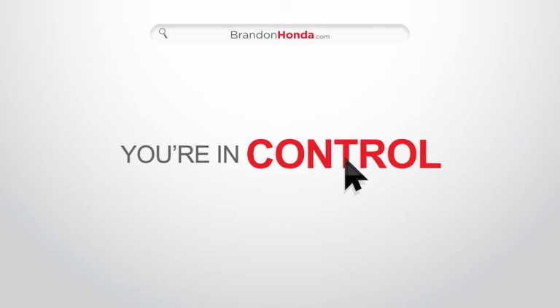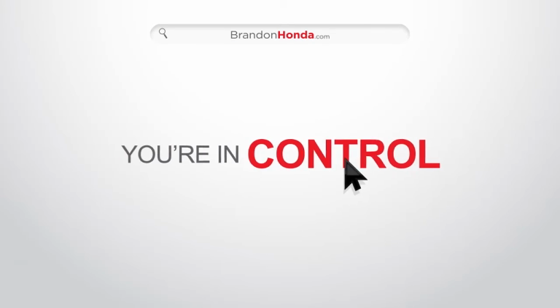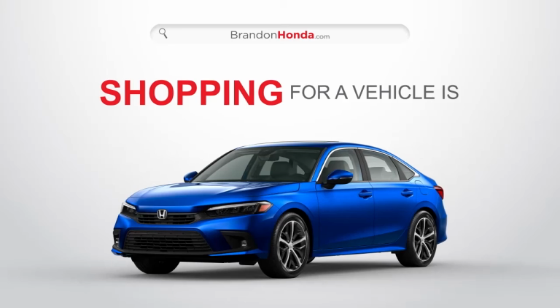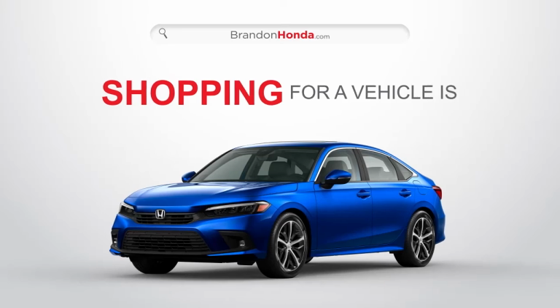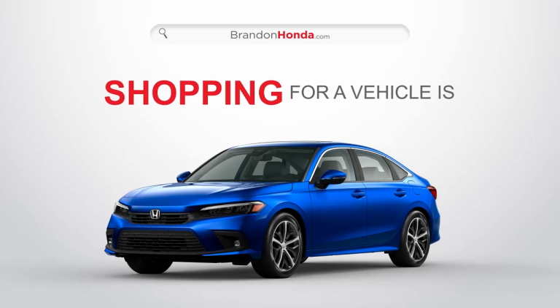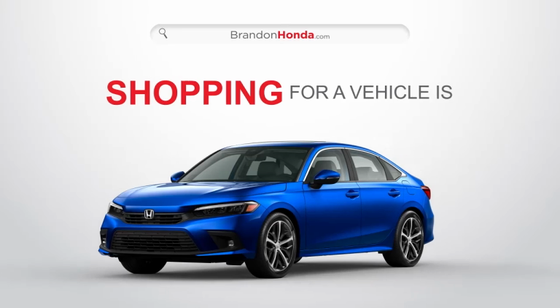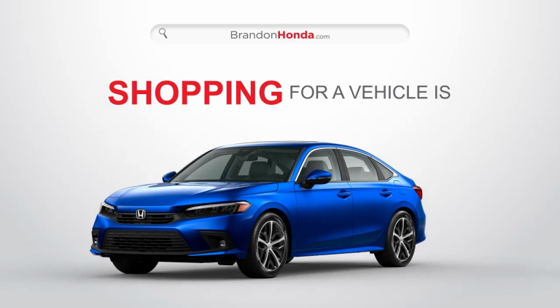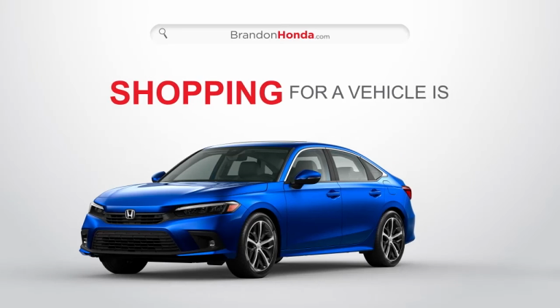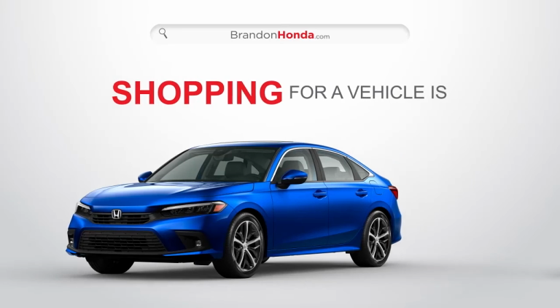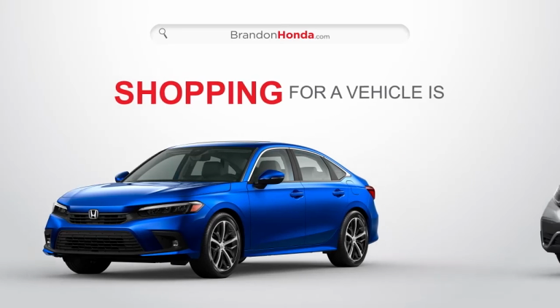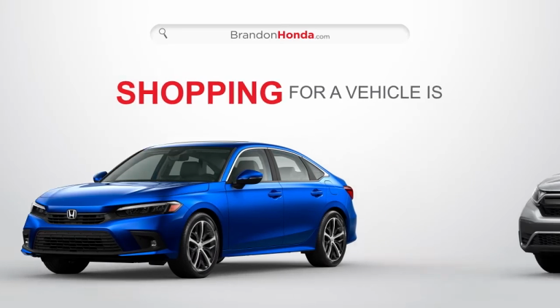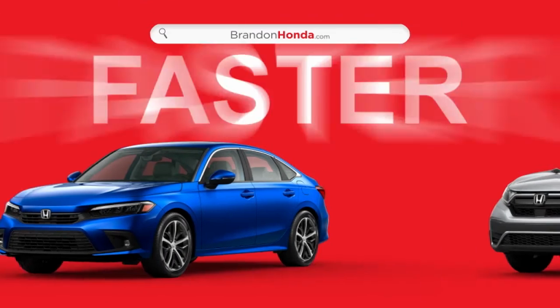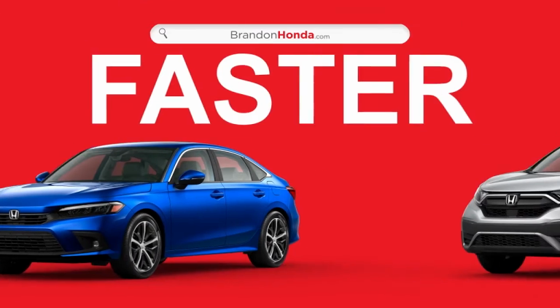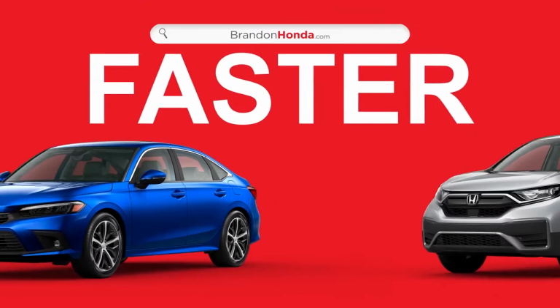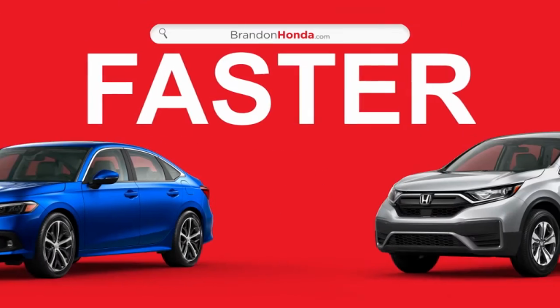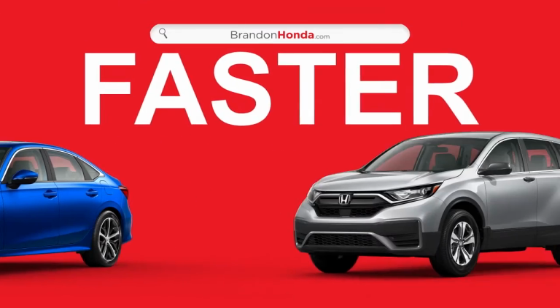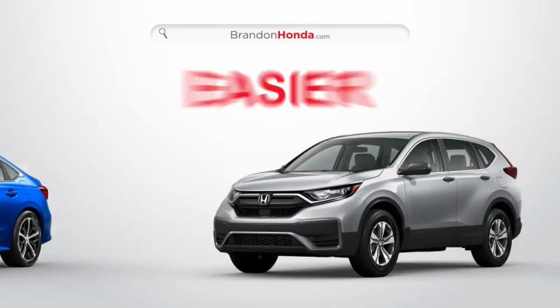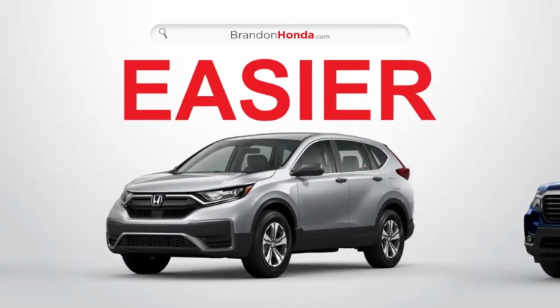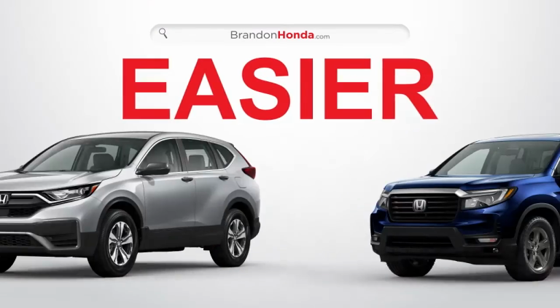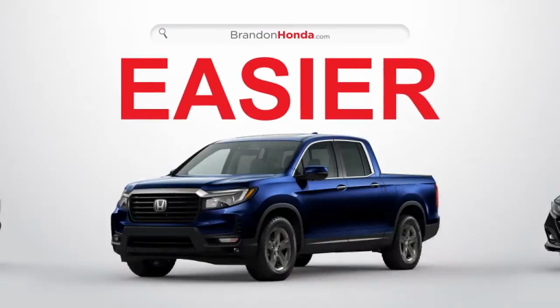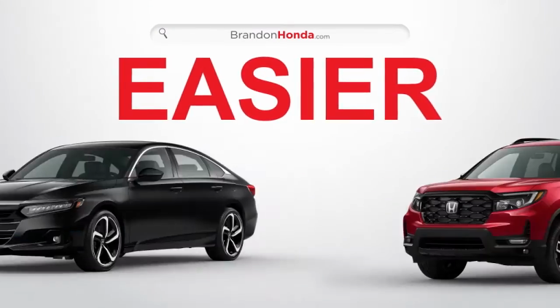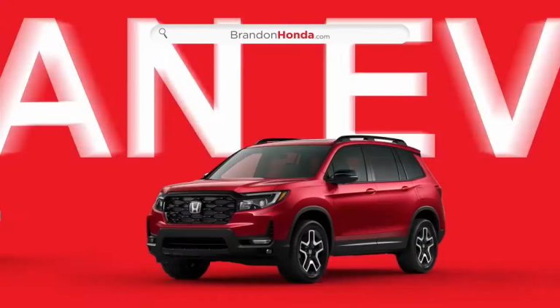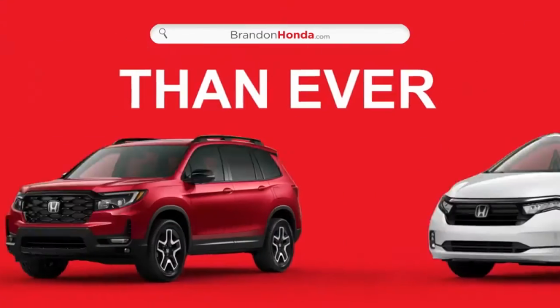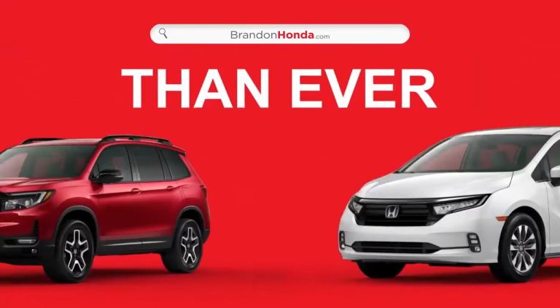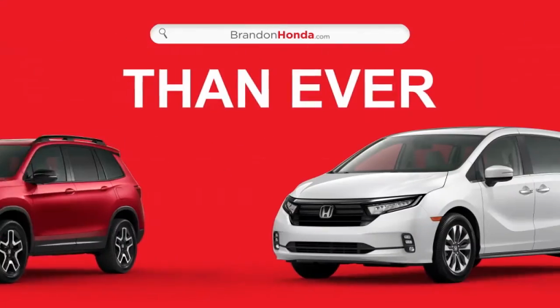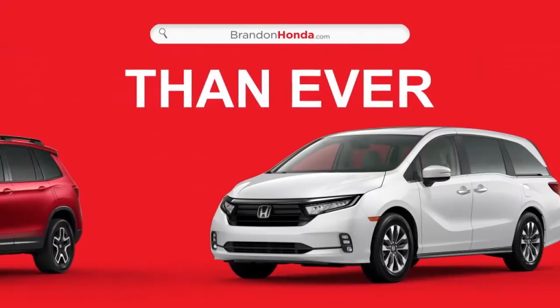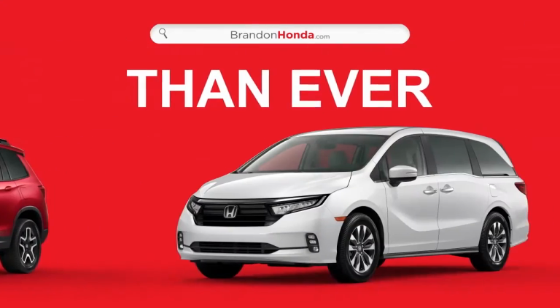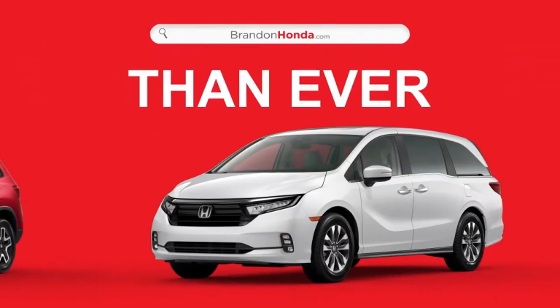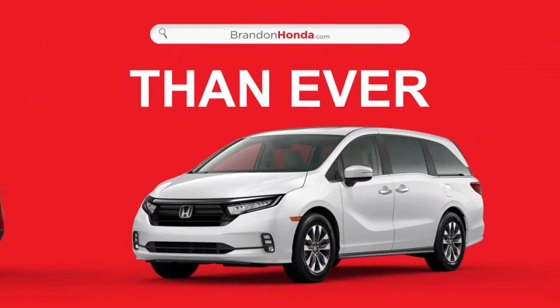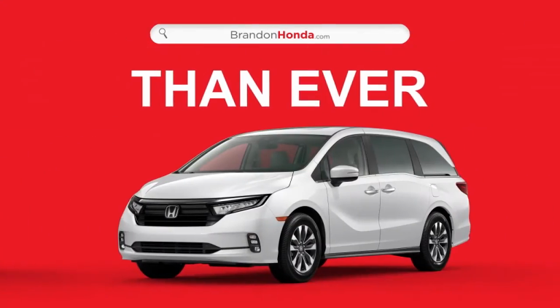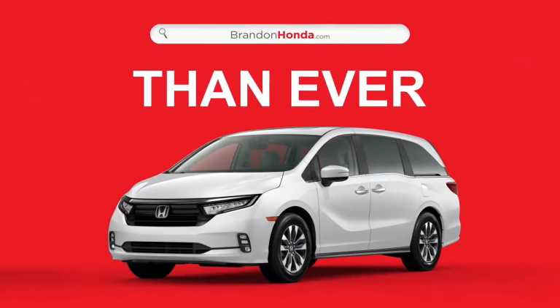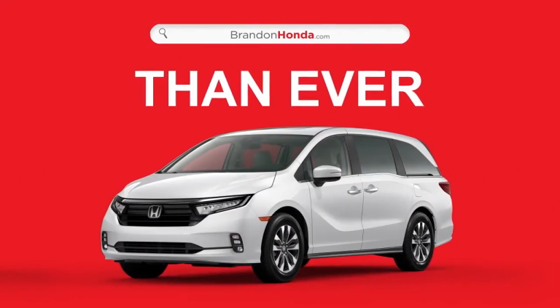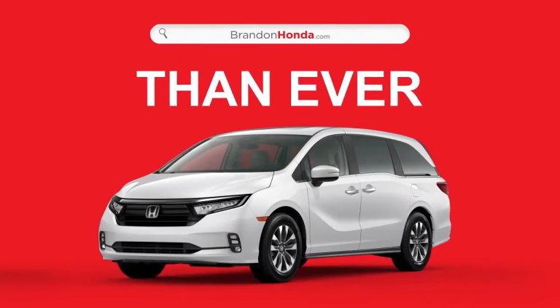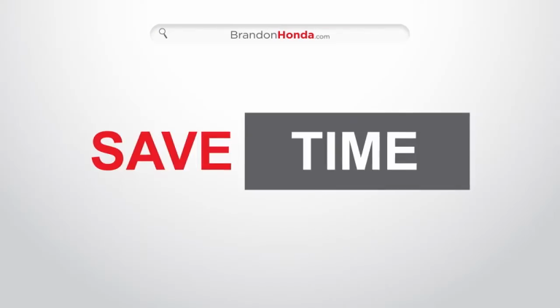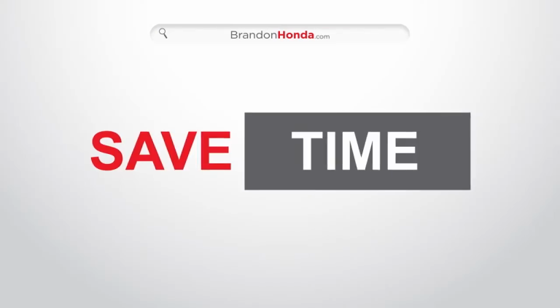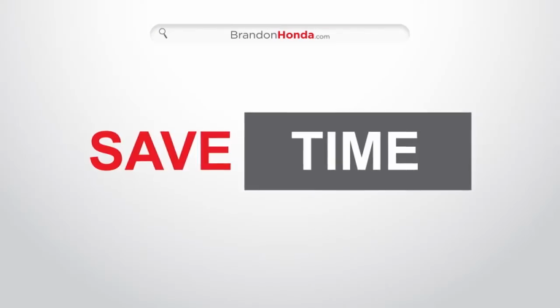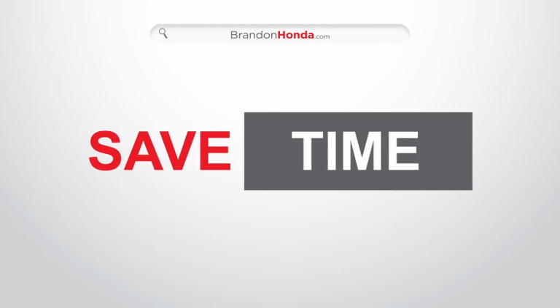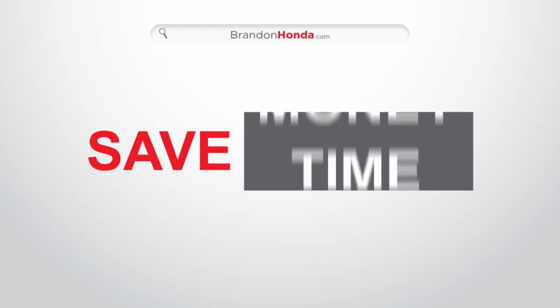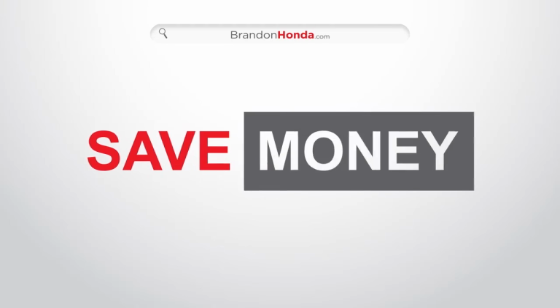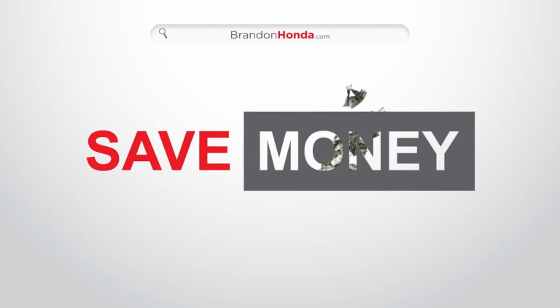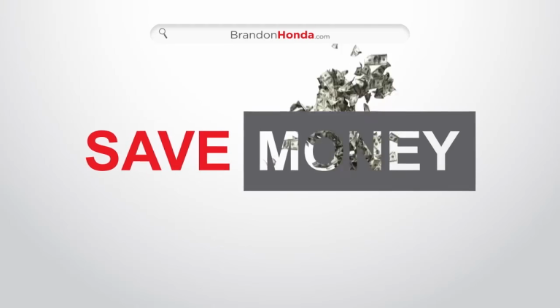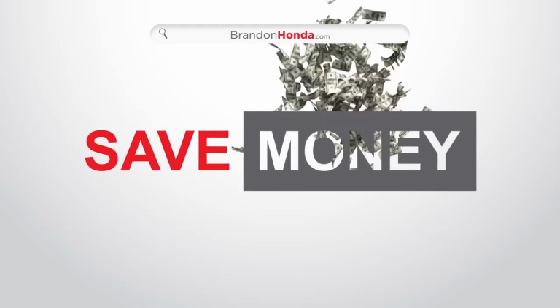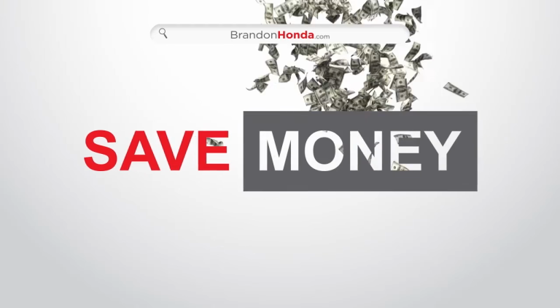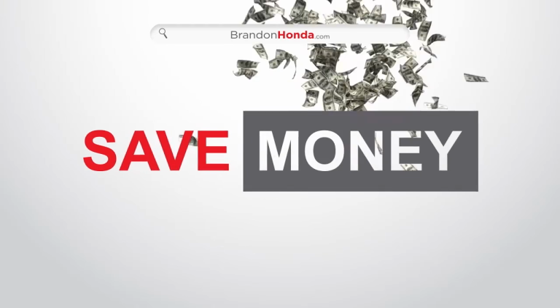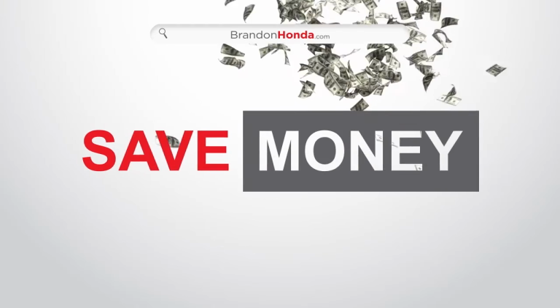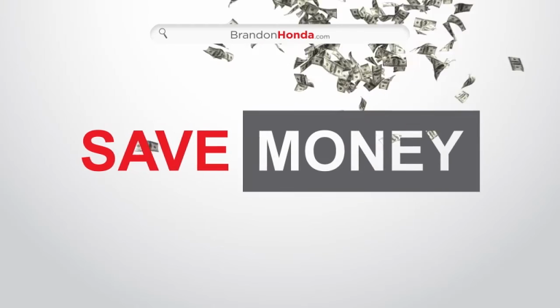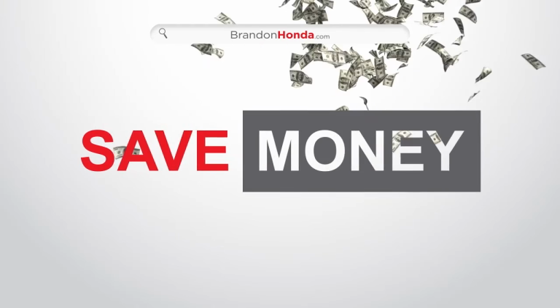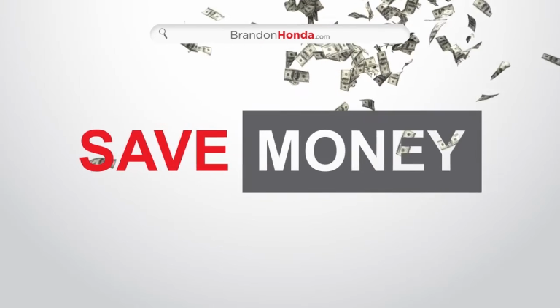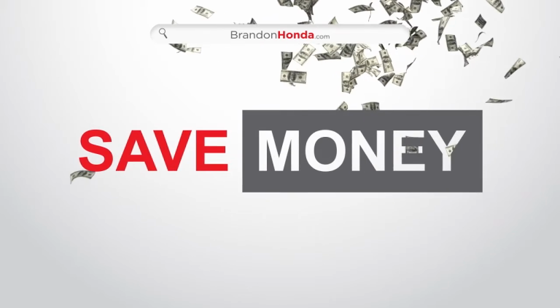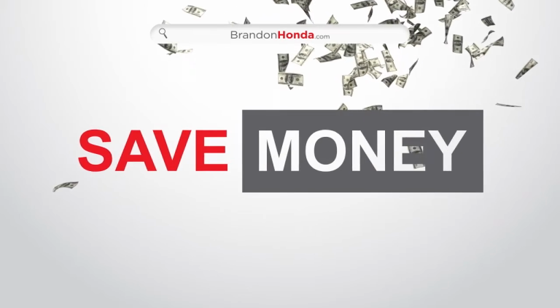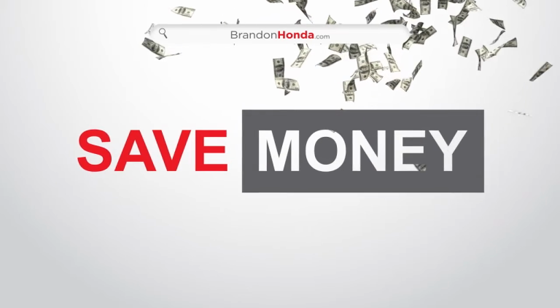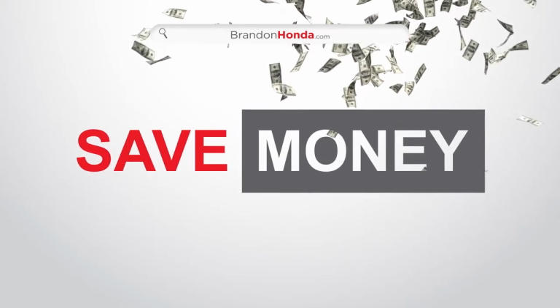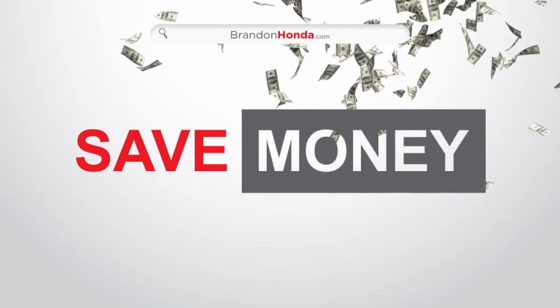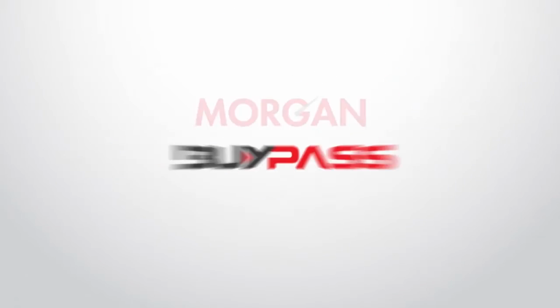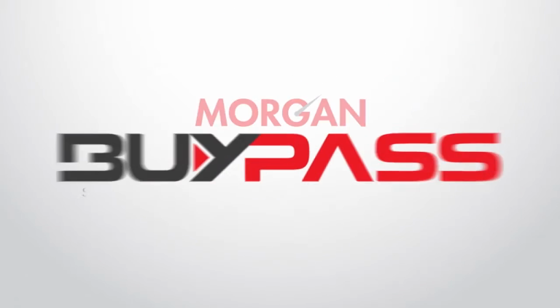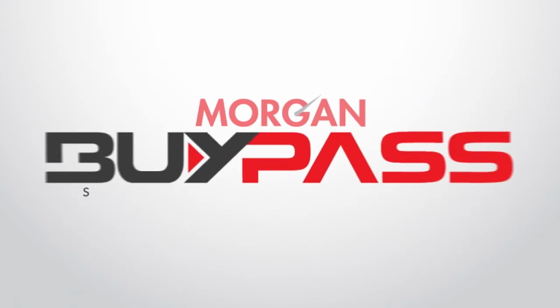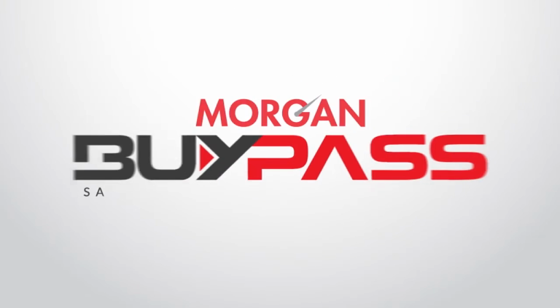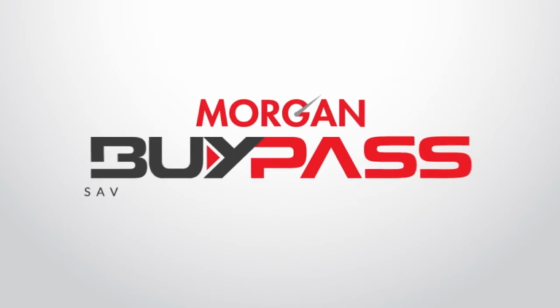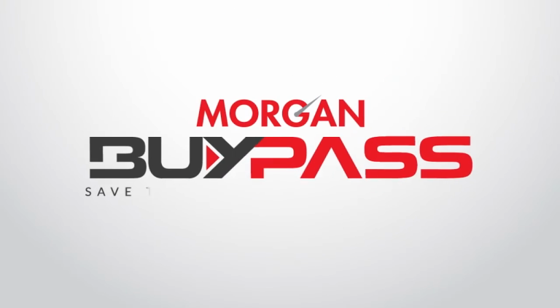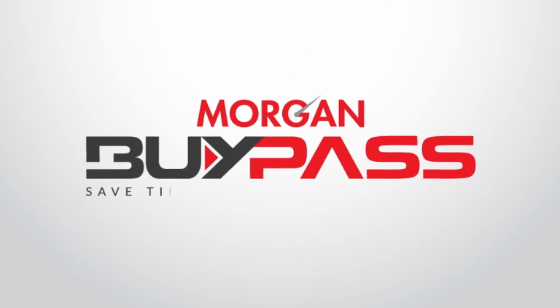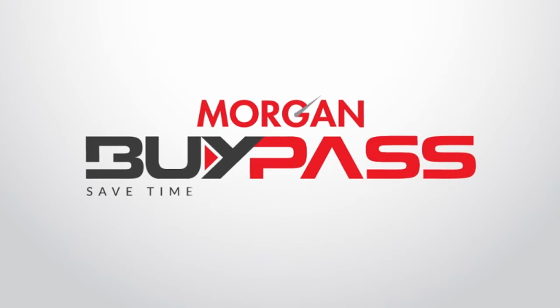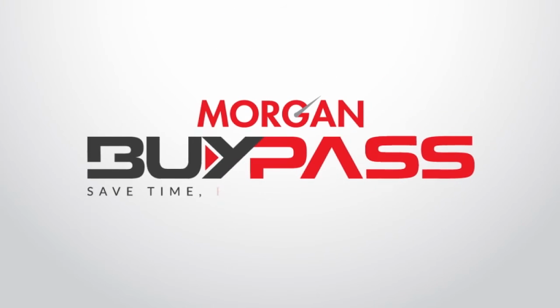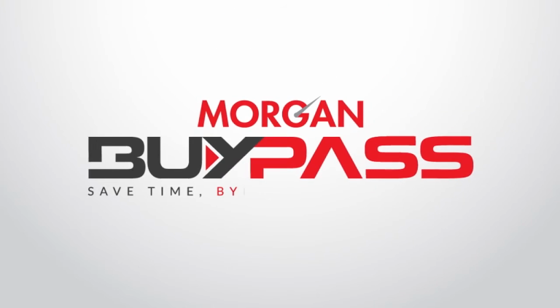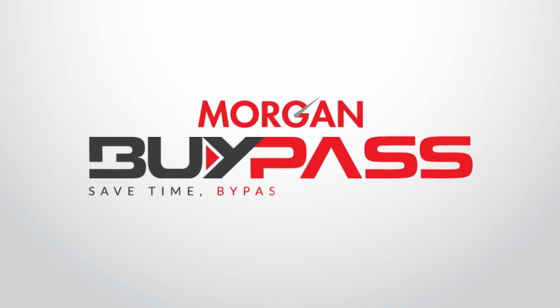Shopping for a vehicle is now faster and easier than ever. Save time and money today with Morgan Bypass.